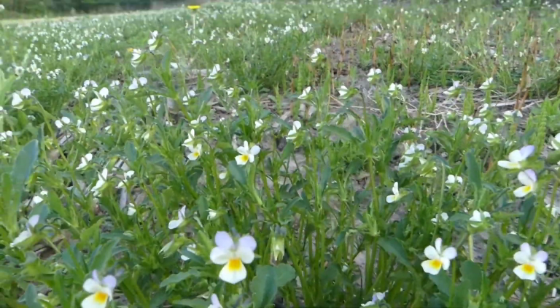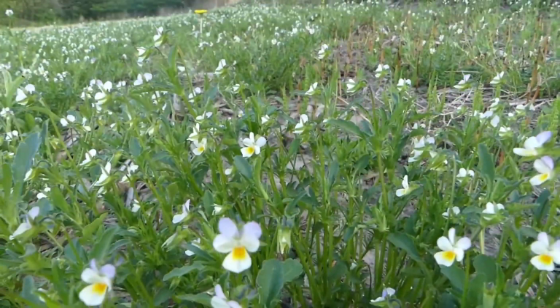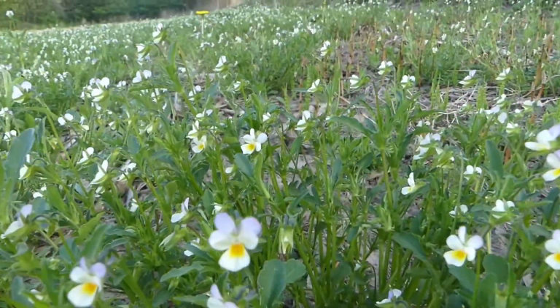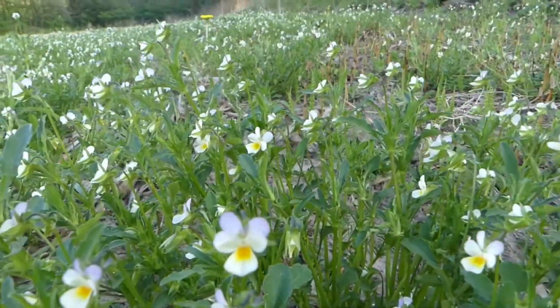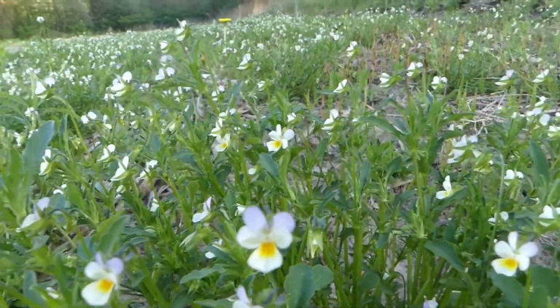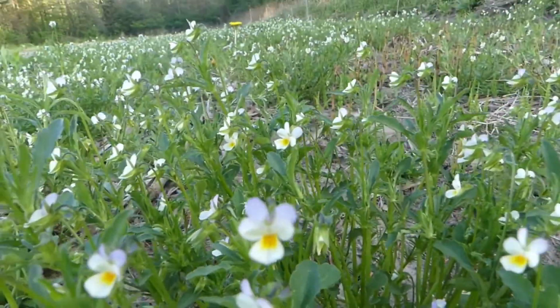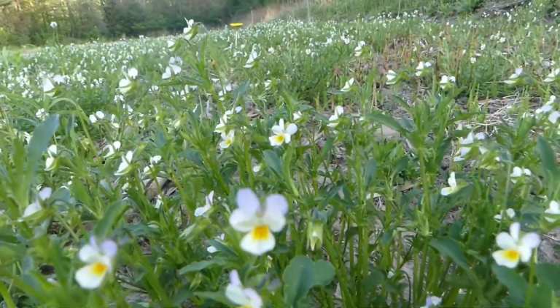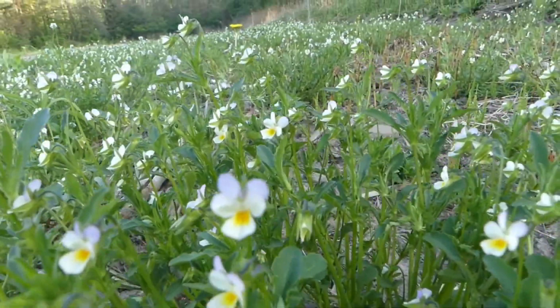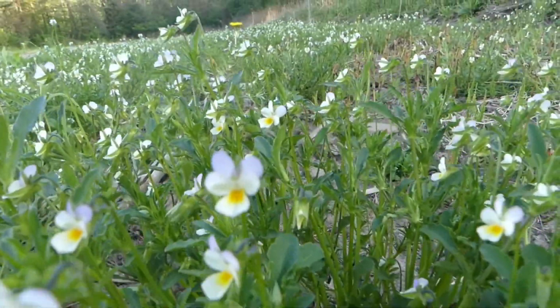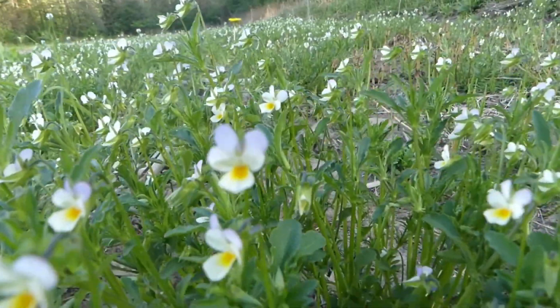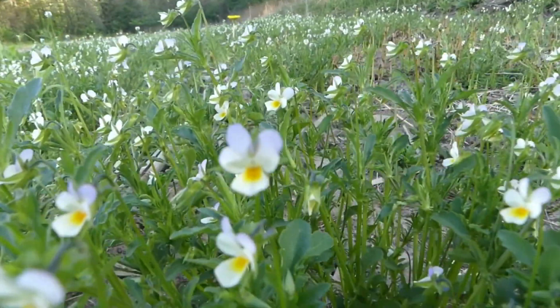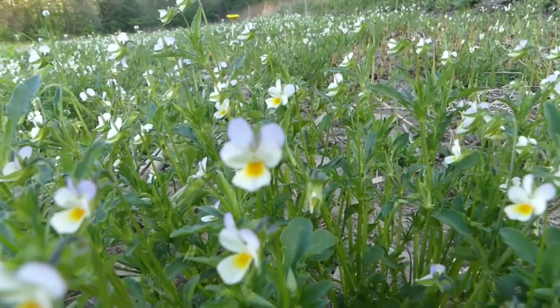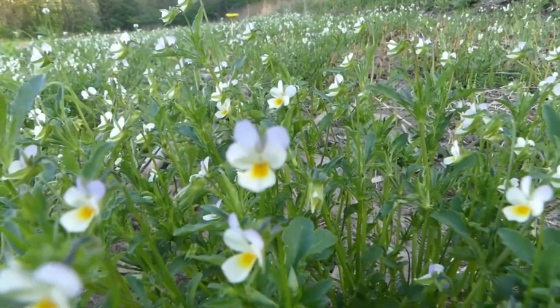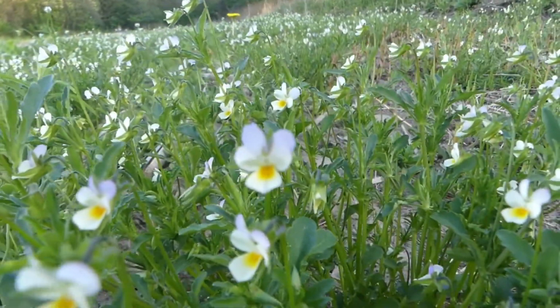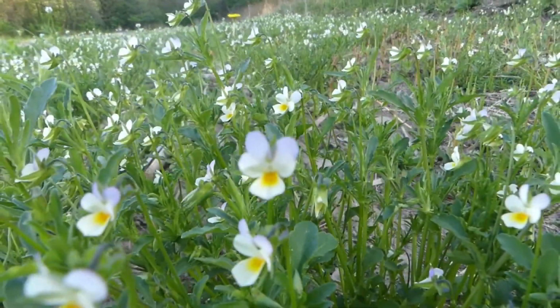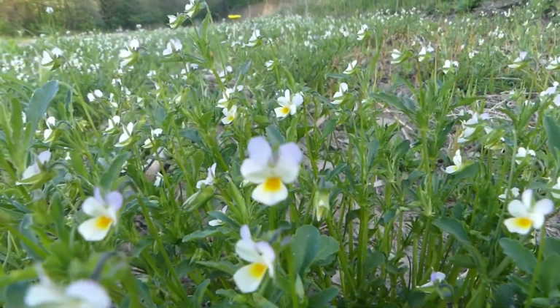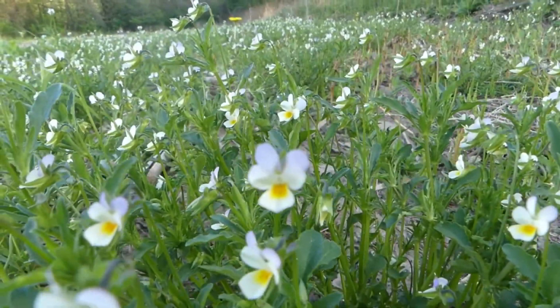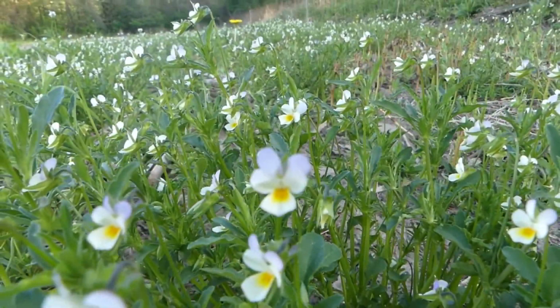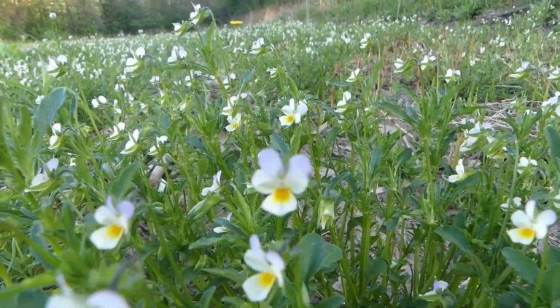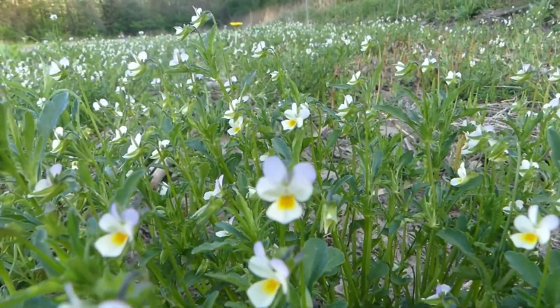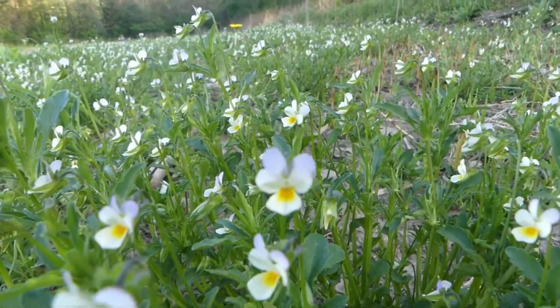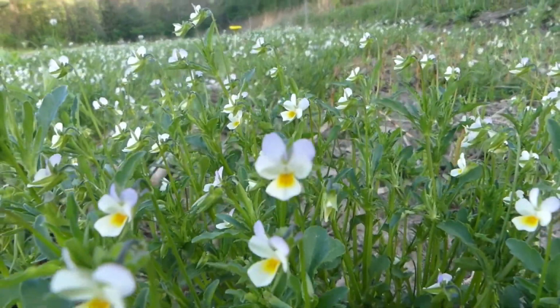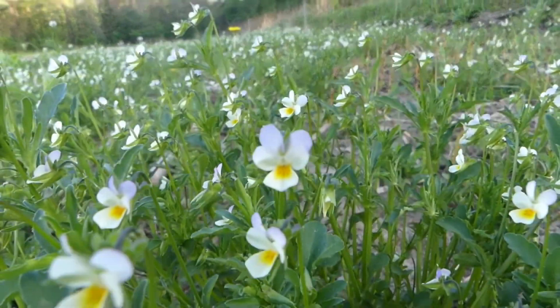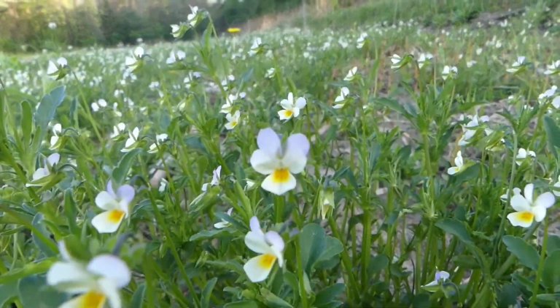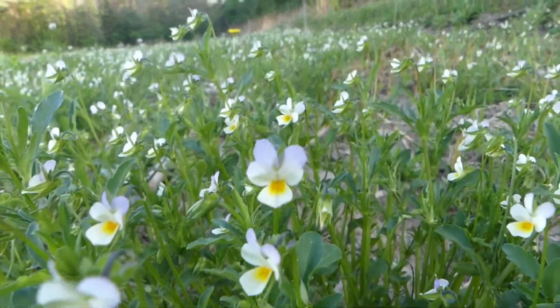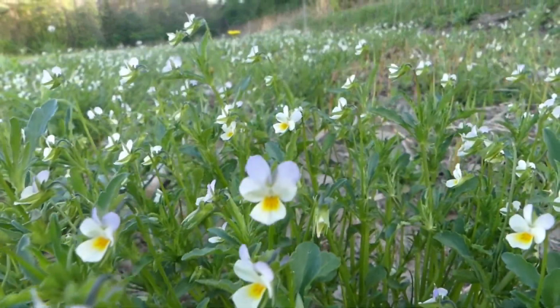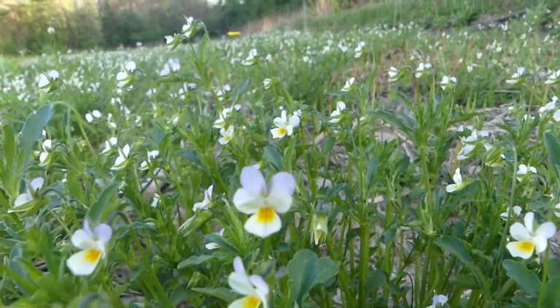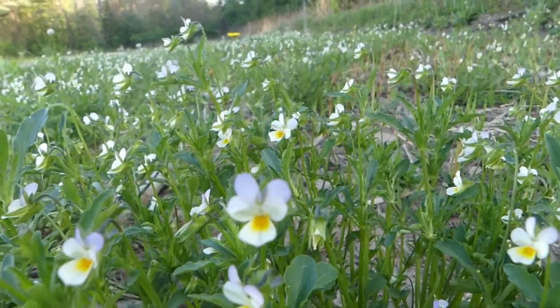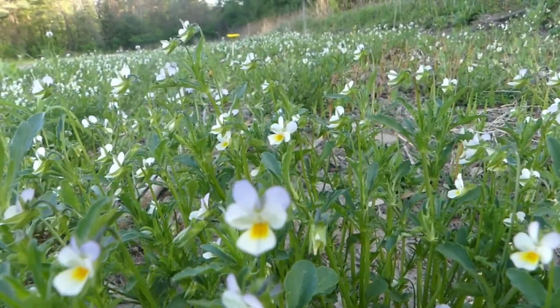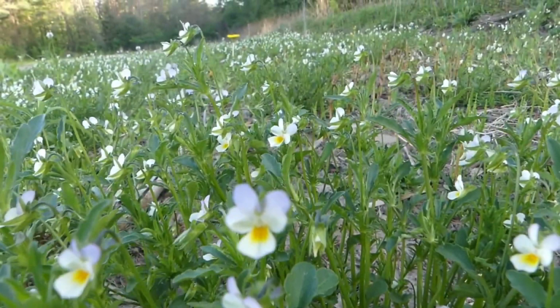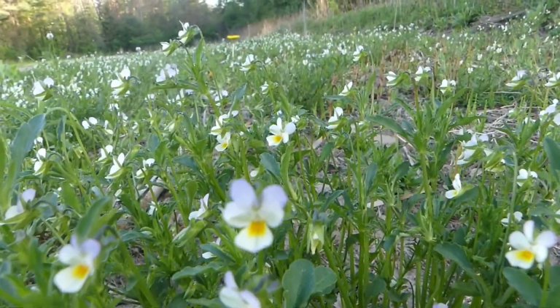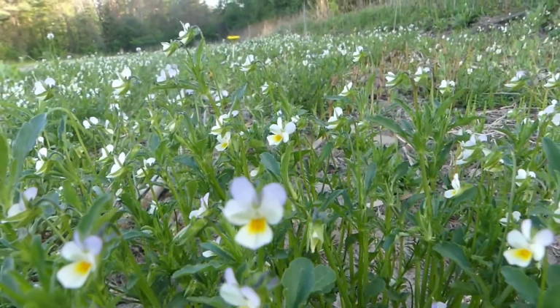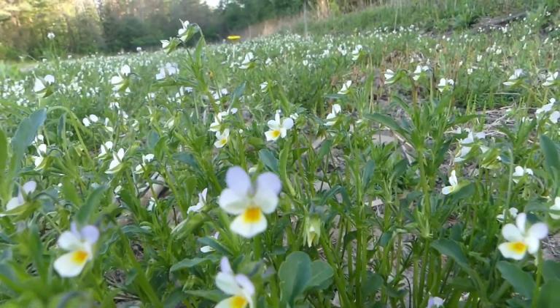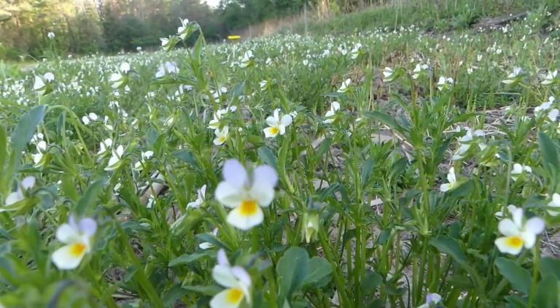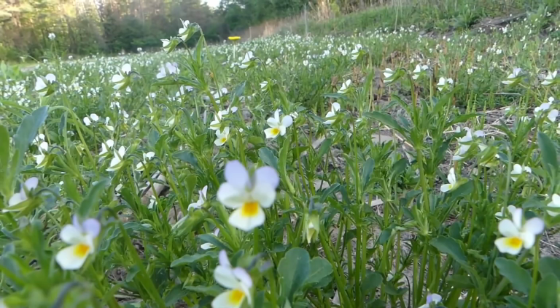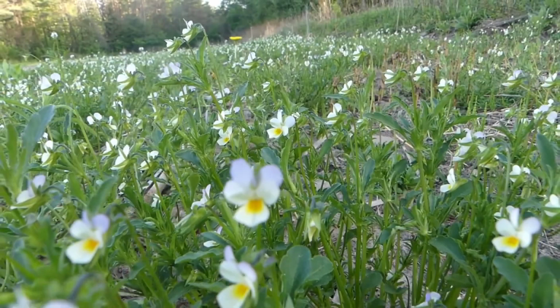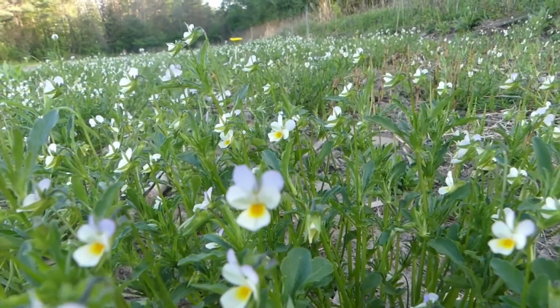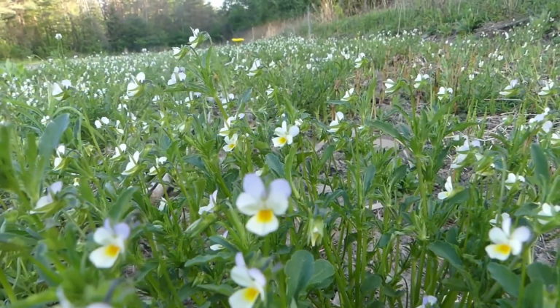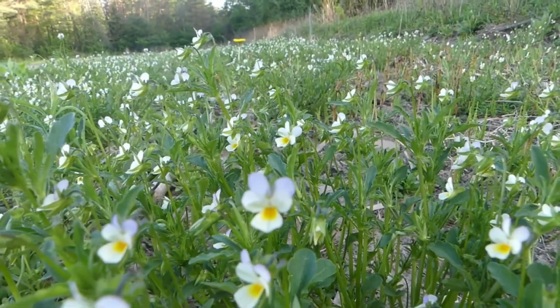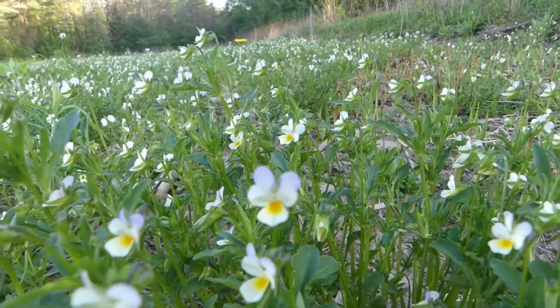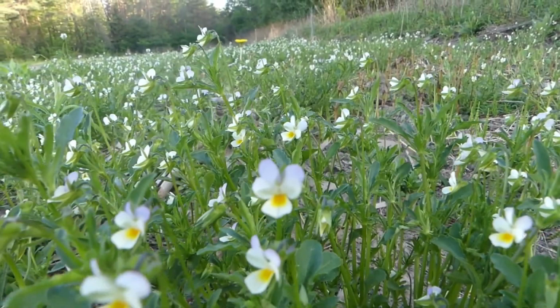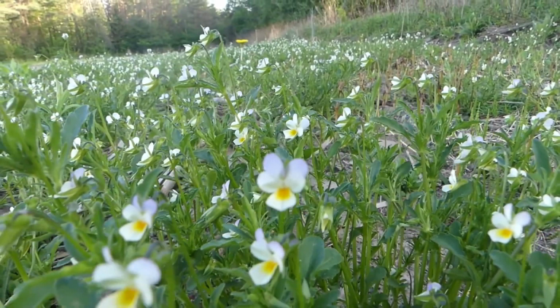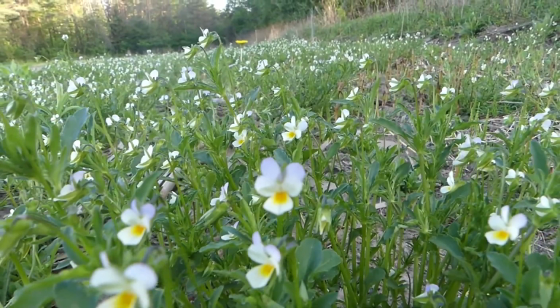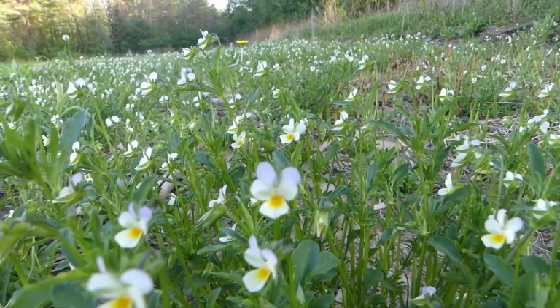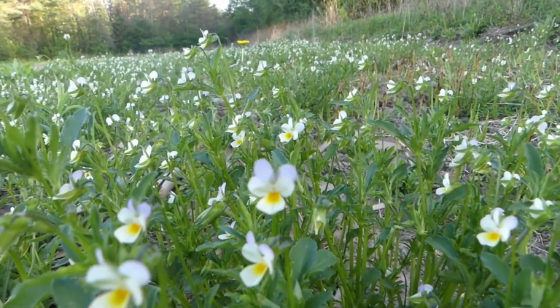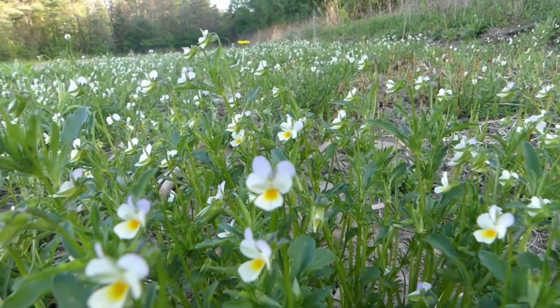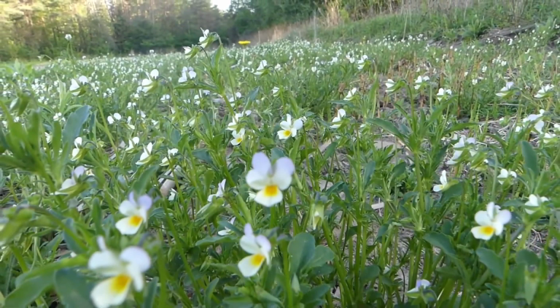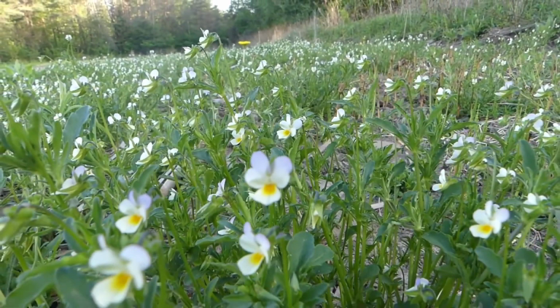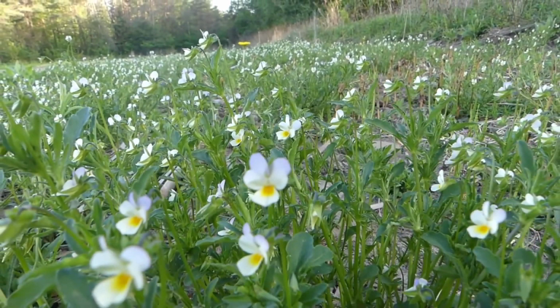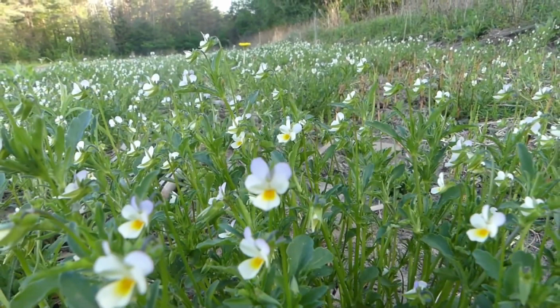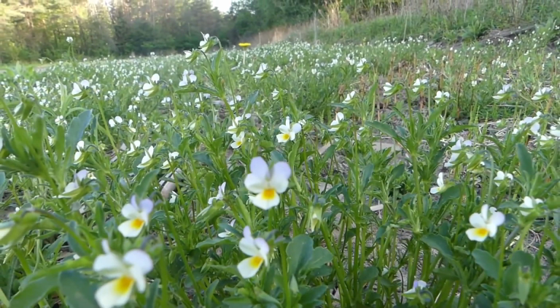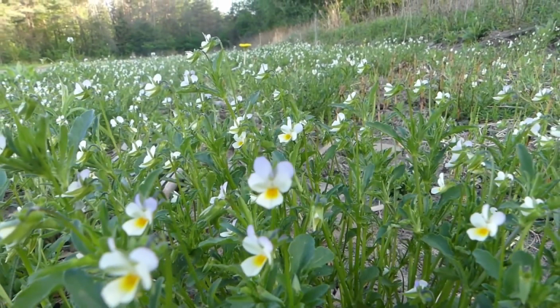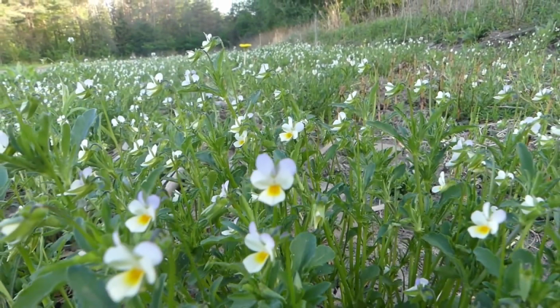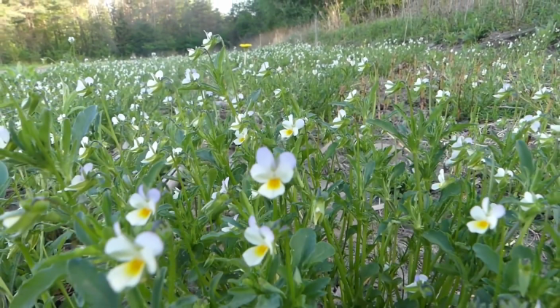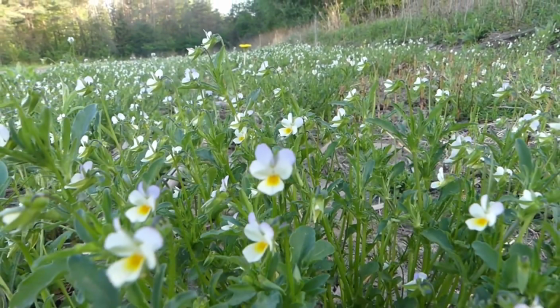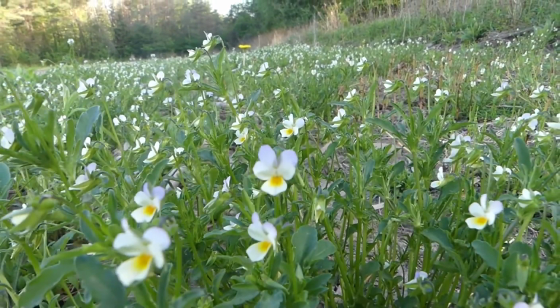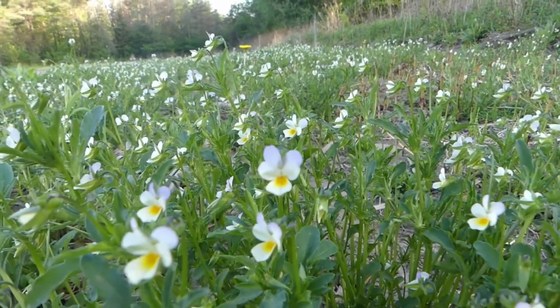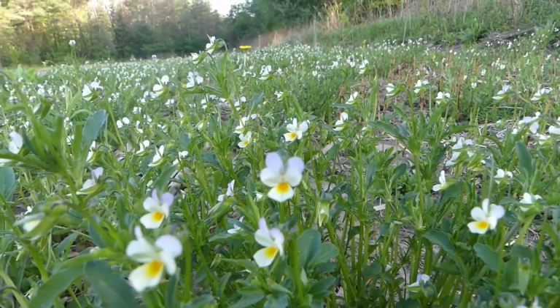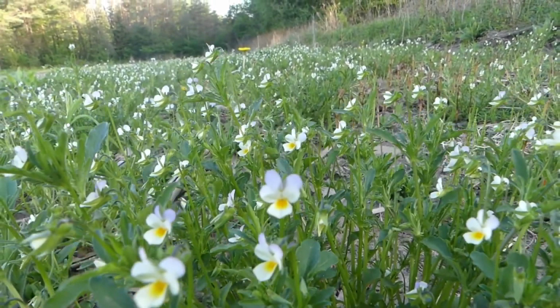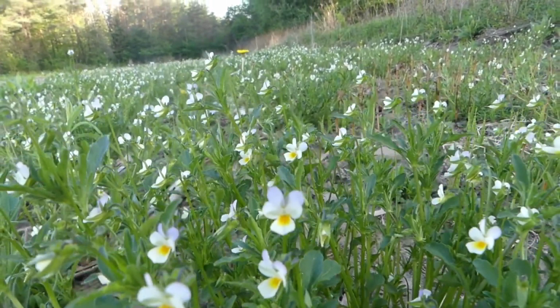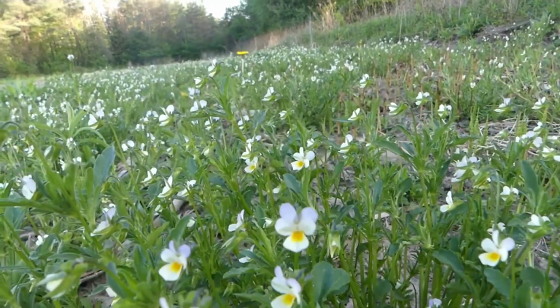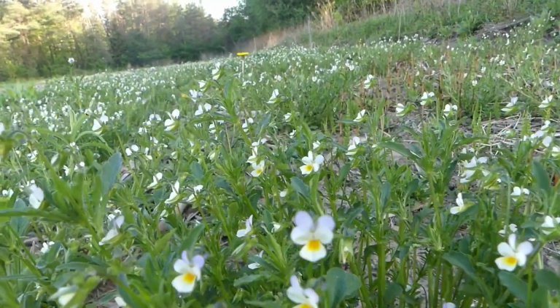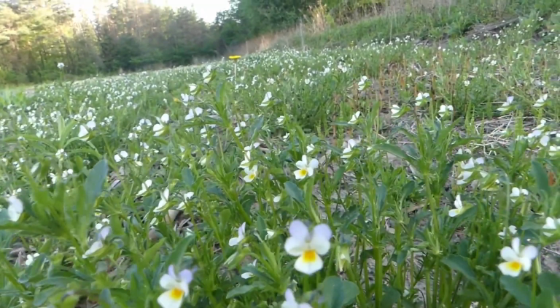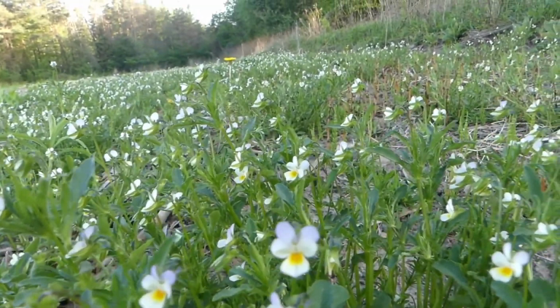Cute little flower — it's very small, maybe half an inch wide at best. I'll have a more detailed description of this plant in the link below.